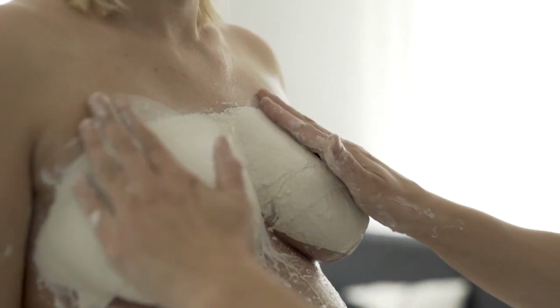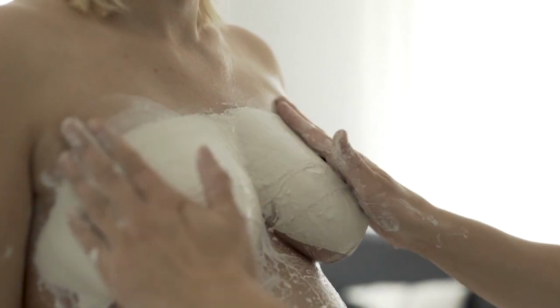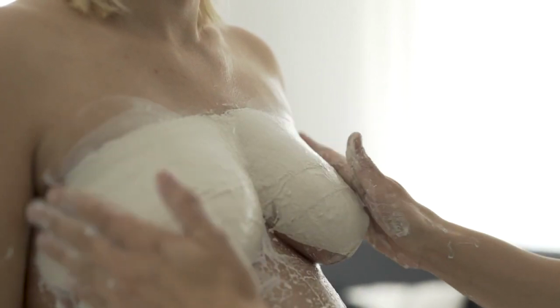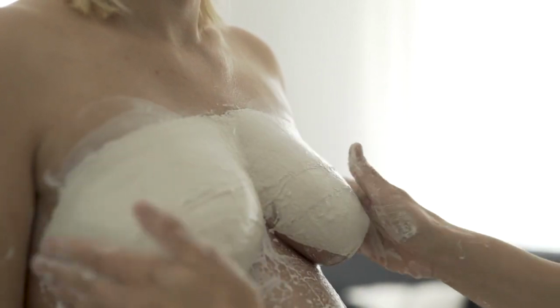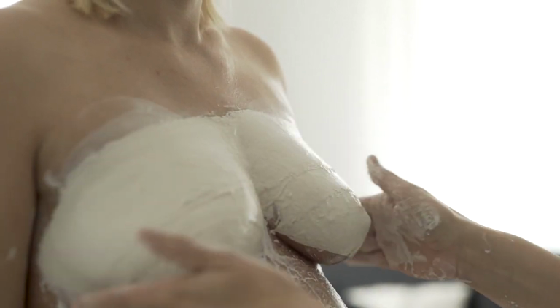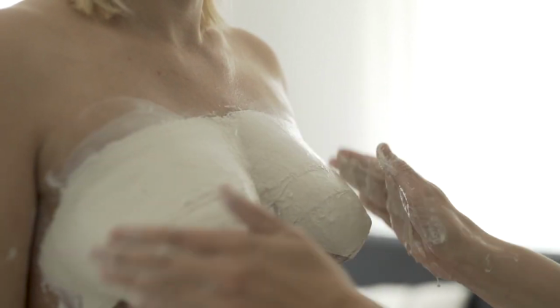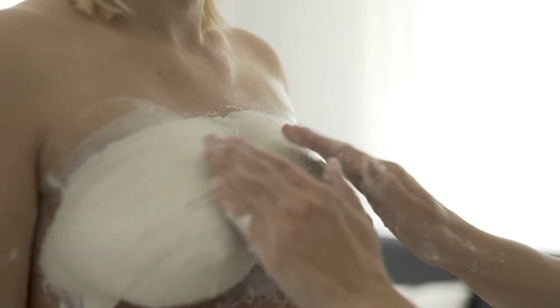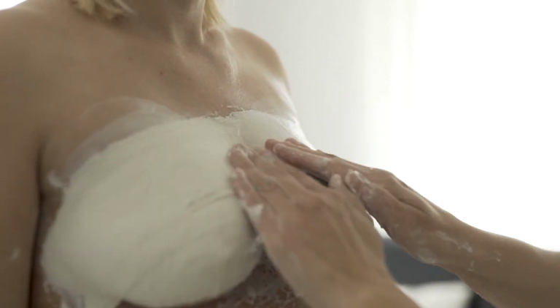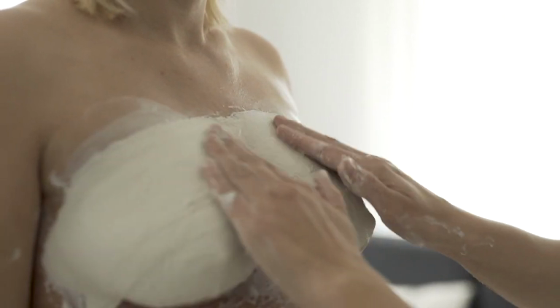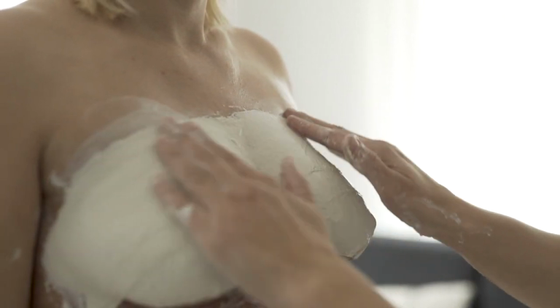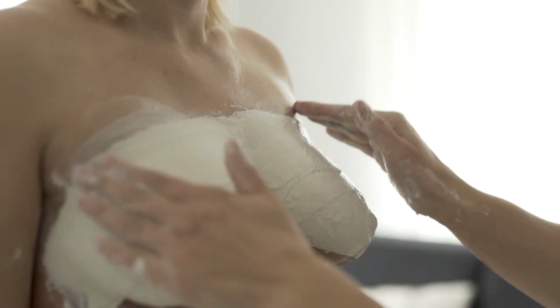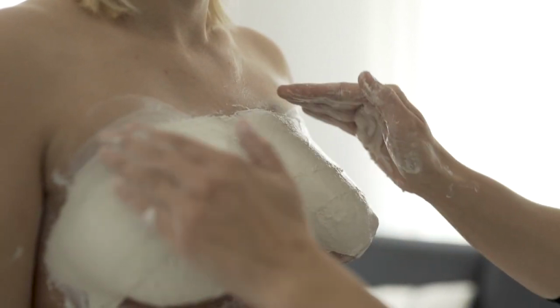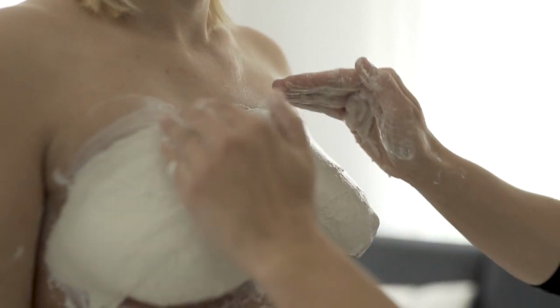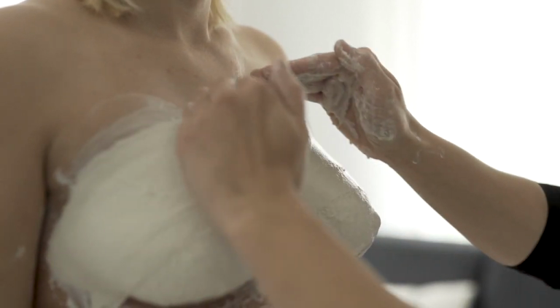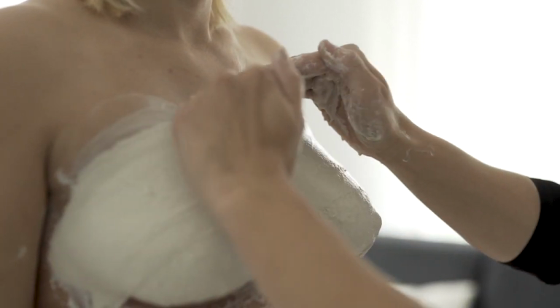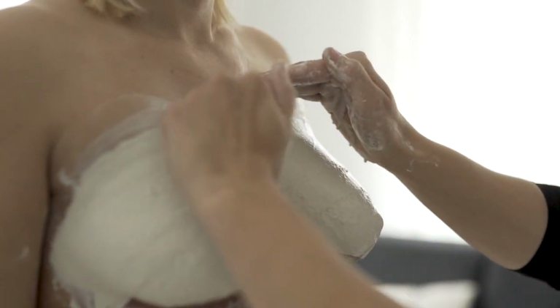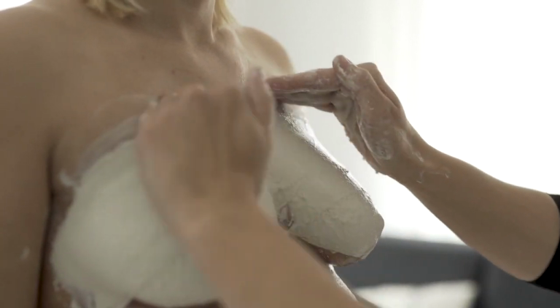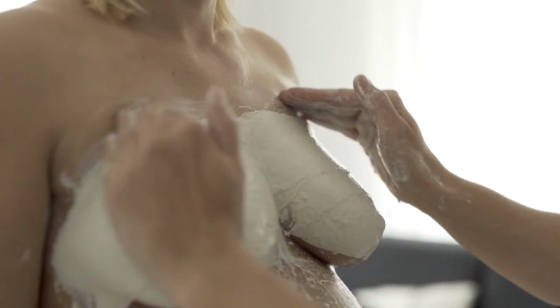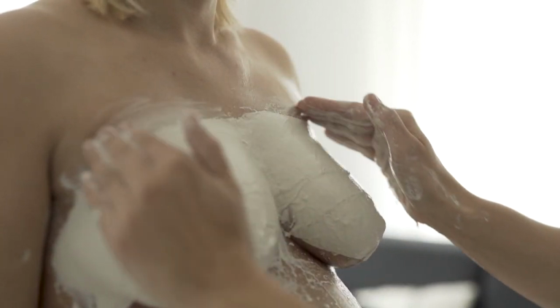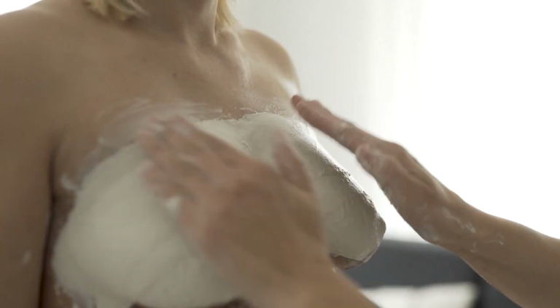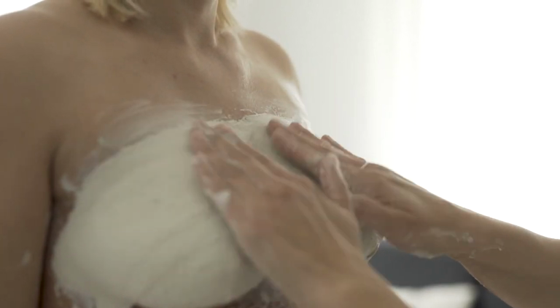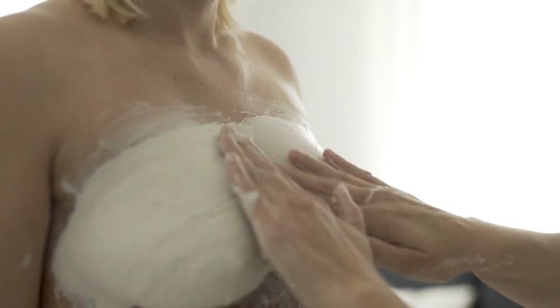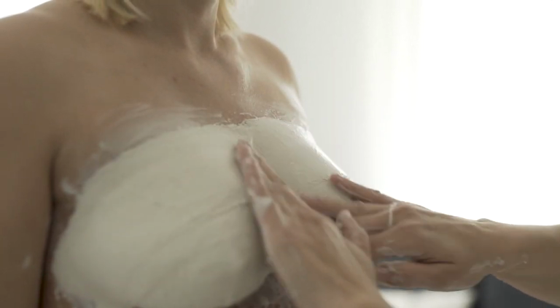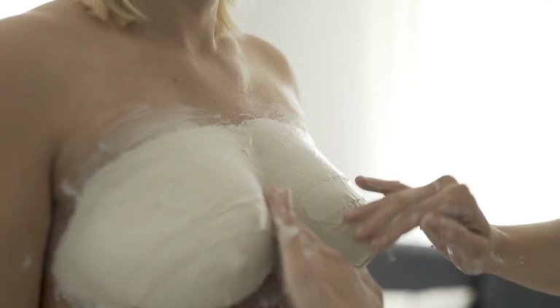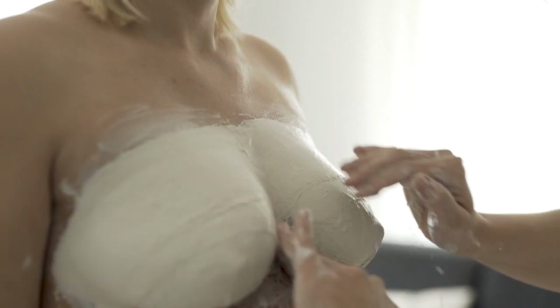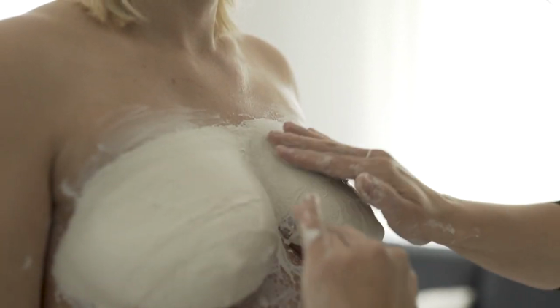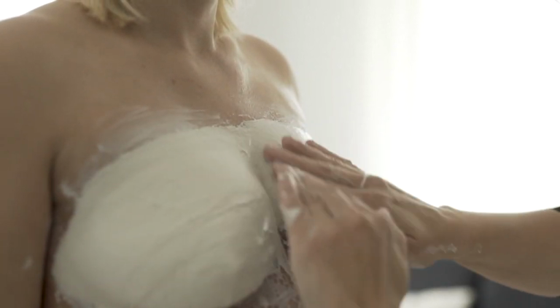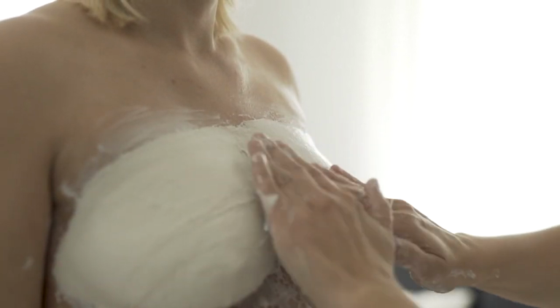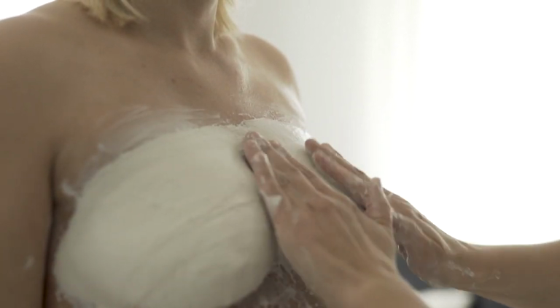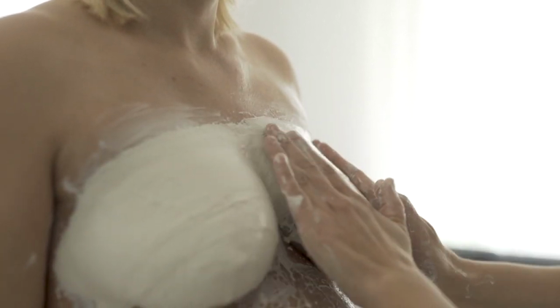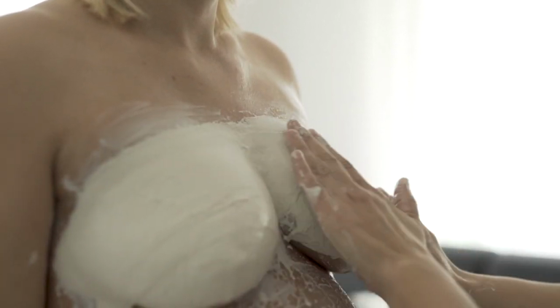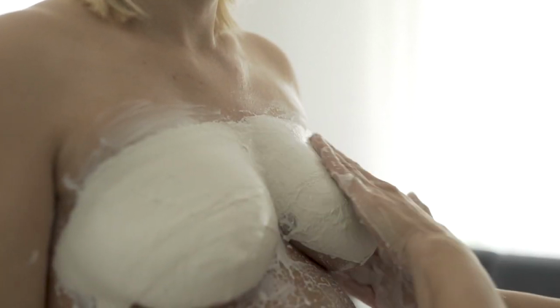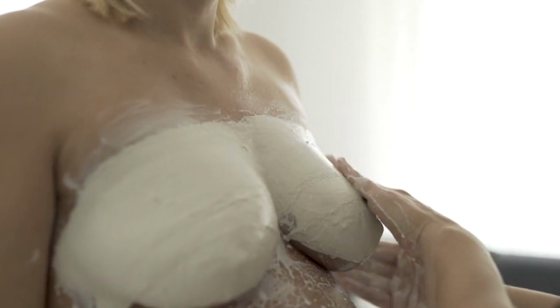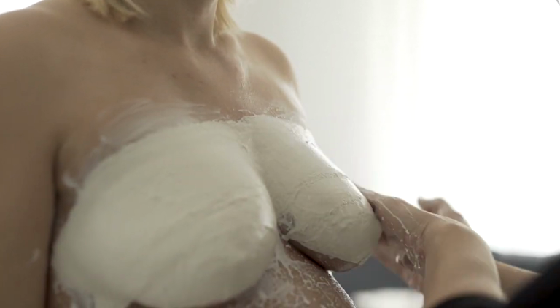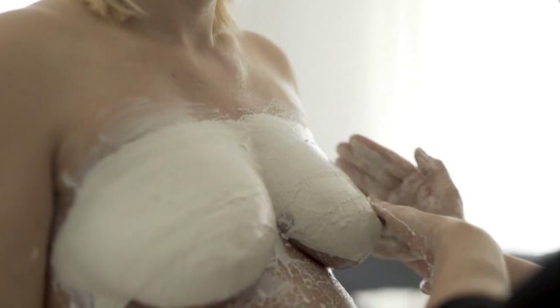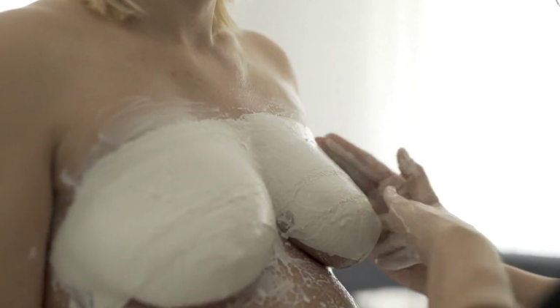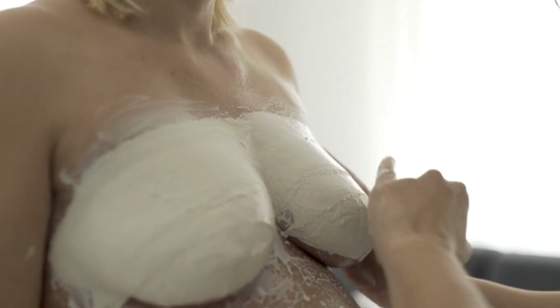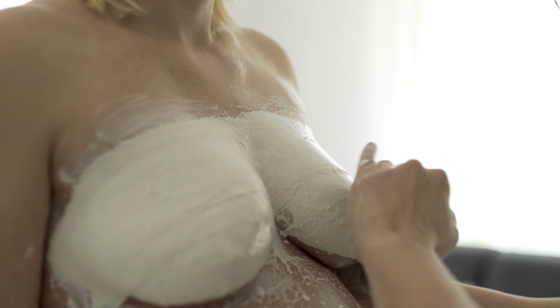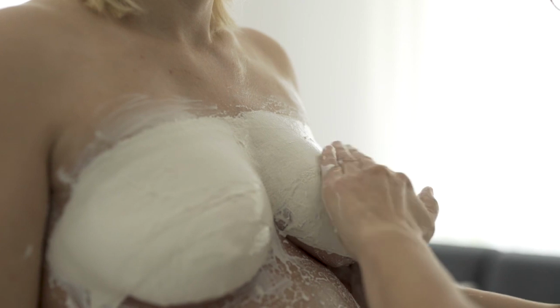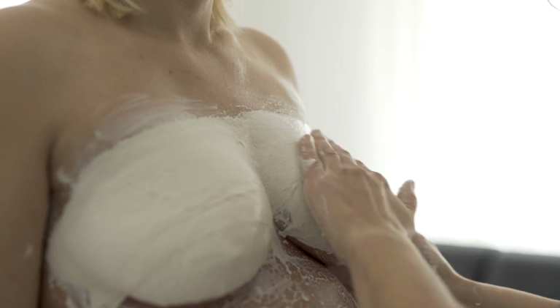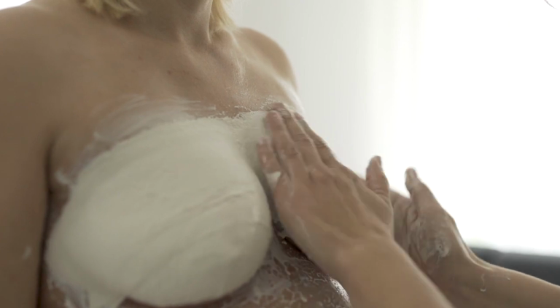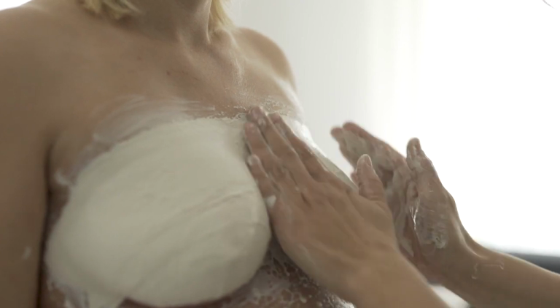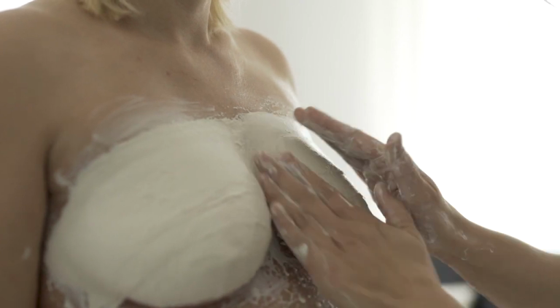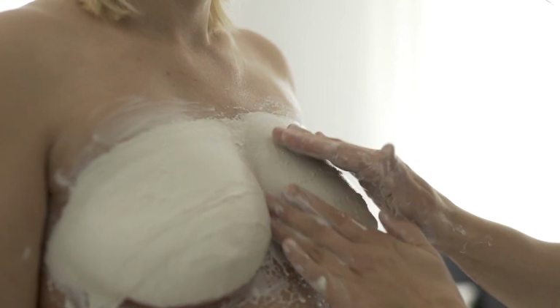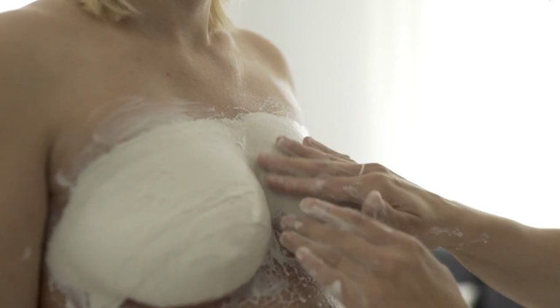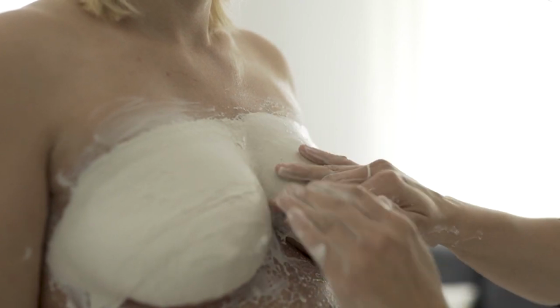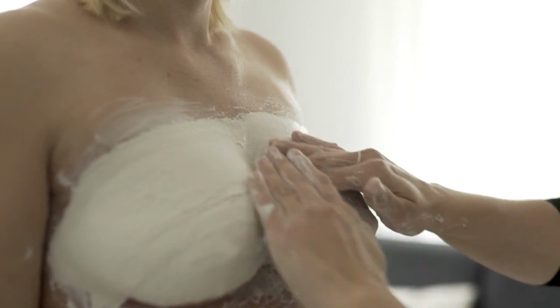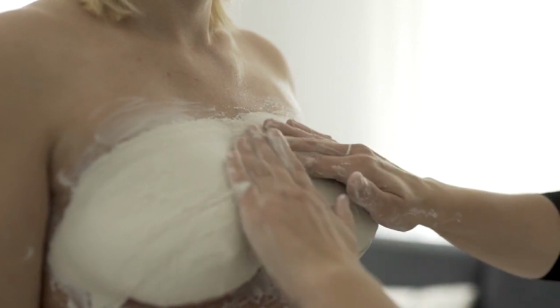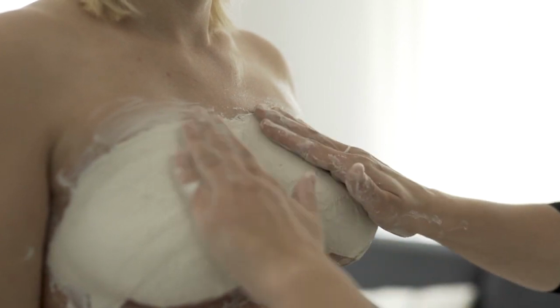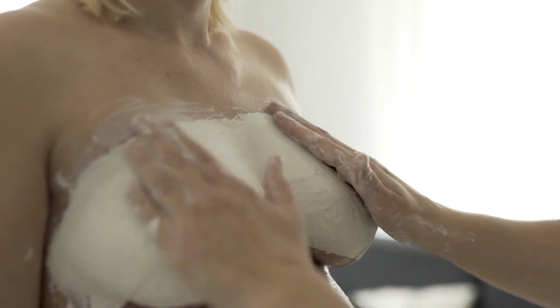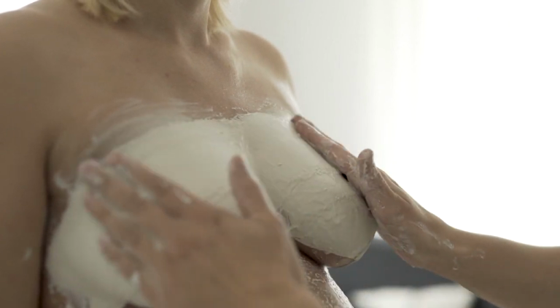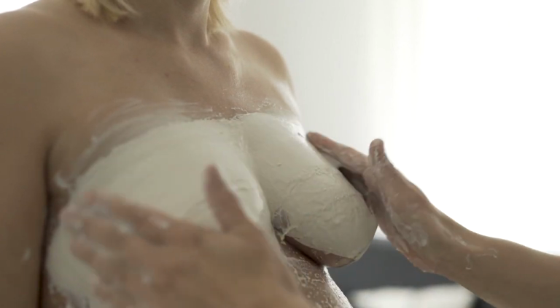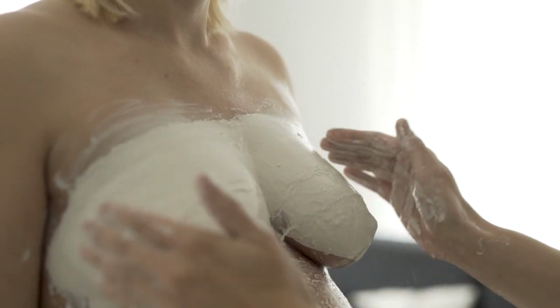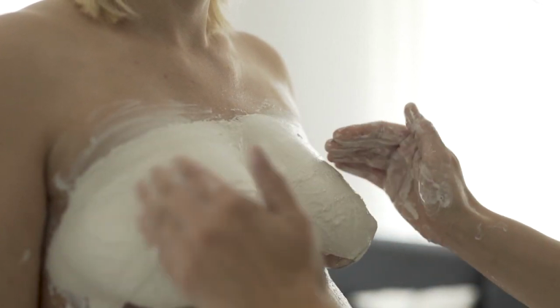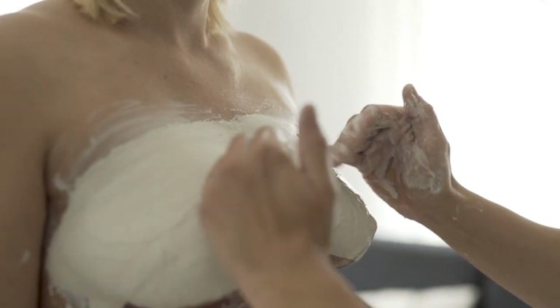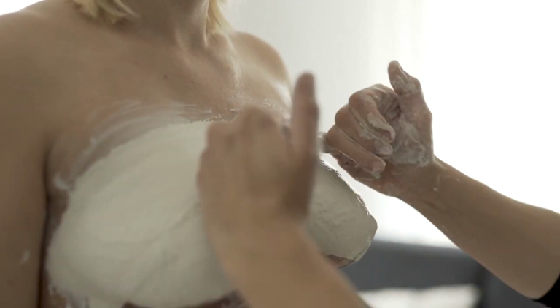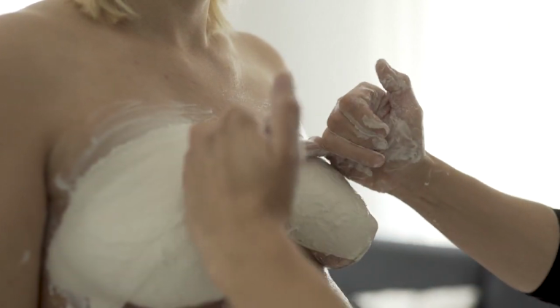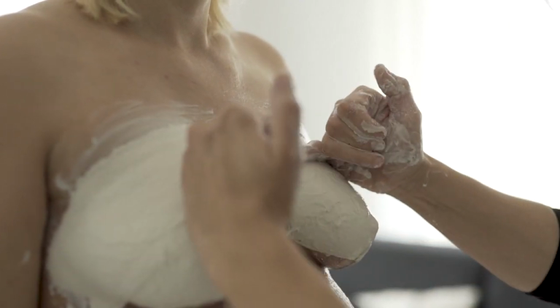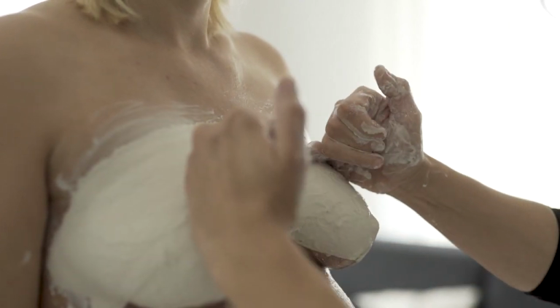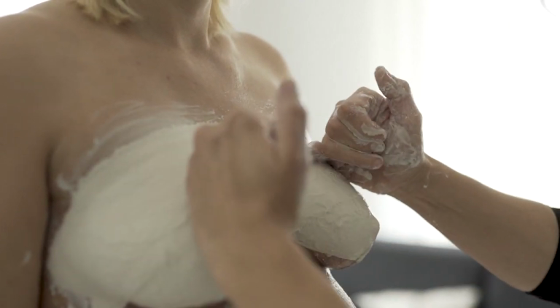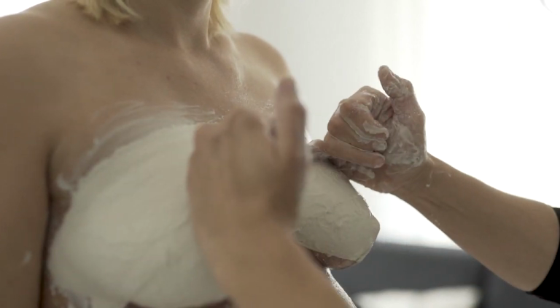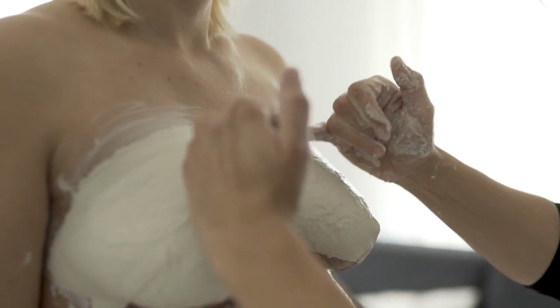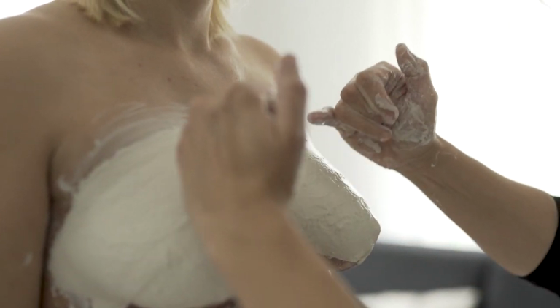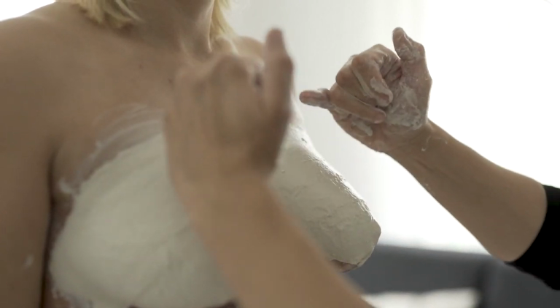Wichtig ist es, die Gipsstreifen bis über den Brustansatz anzubringen.